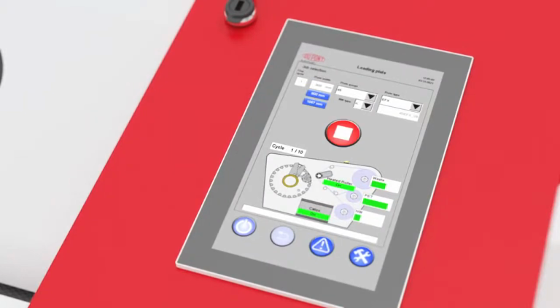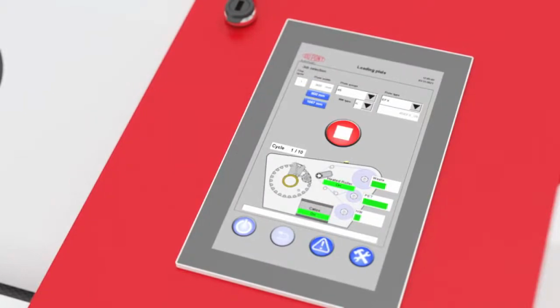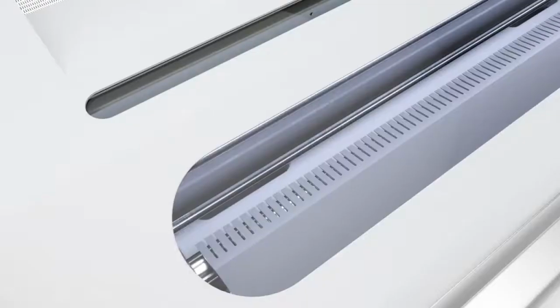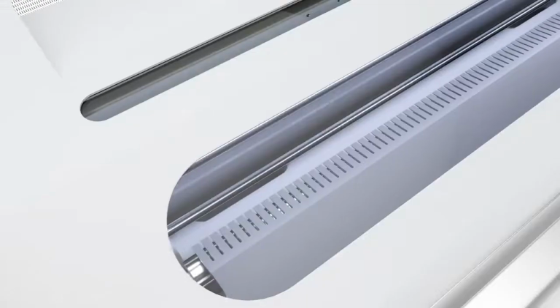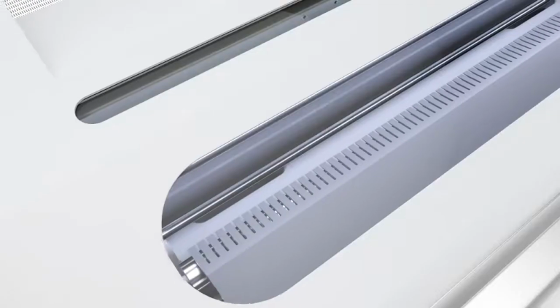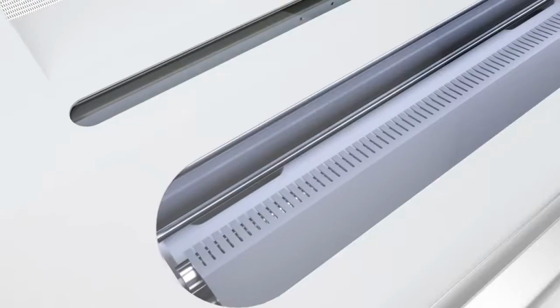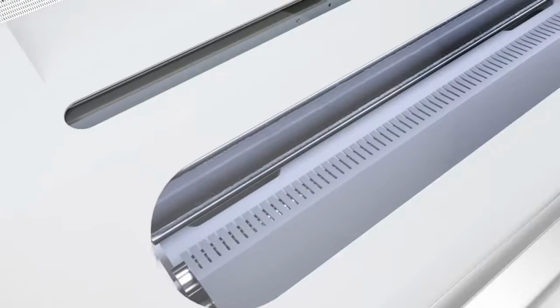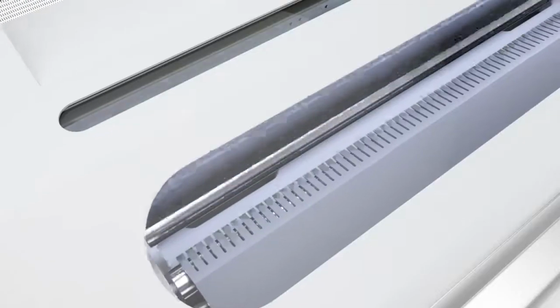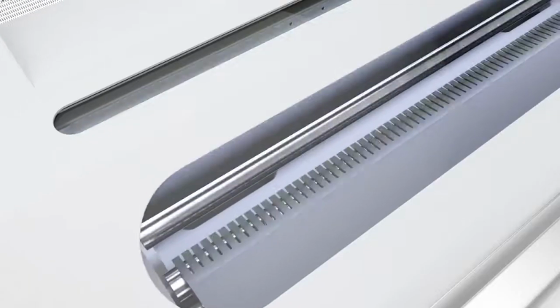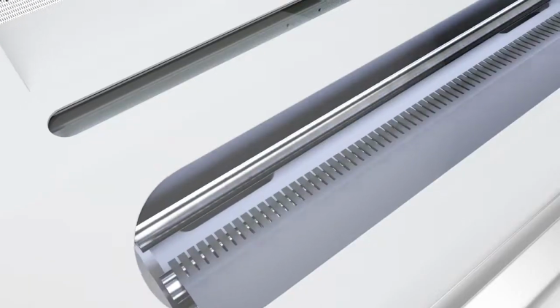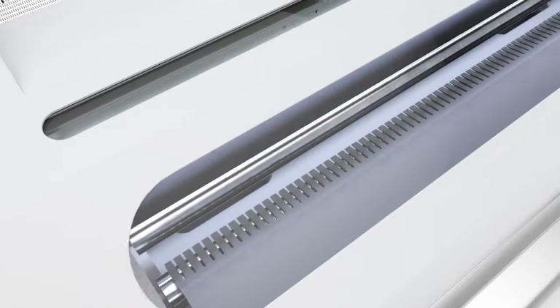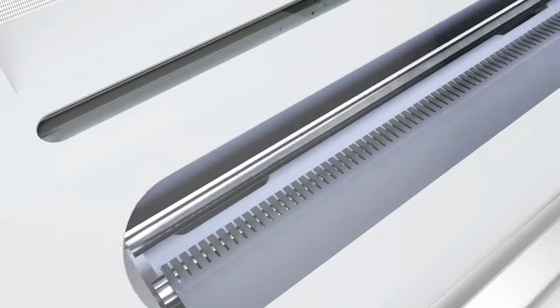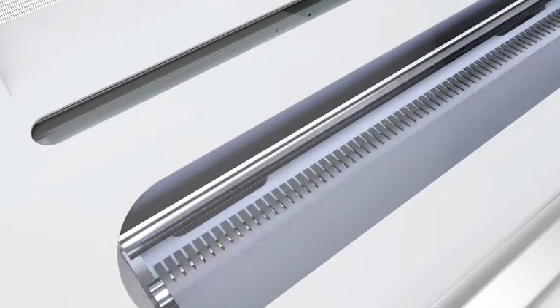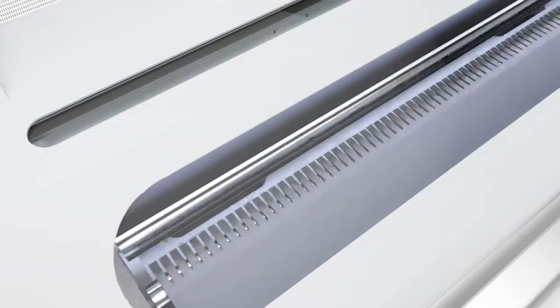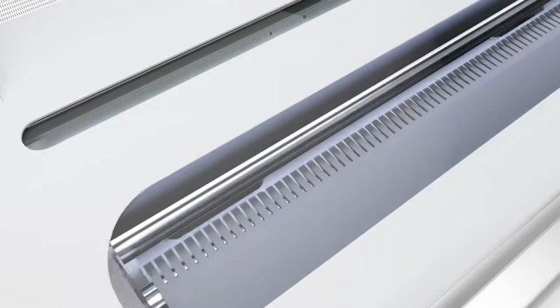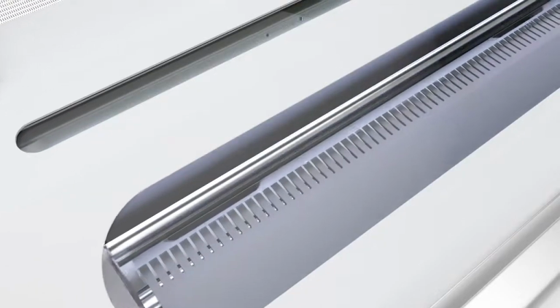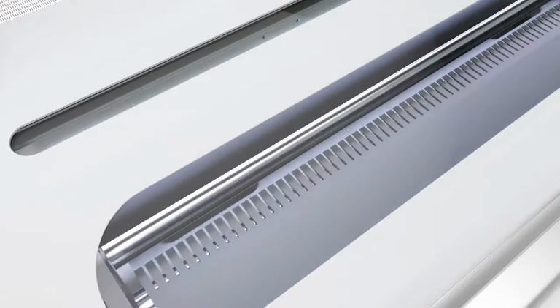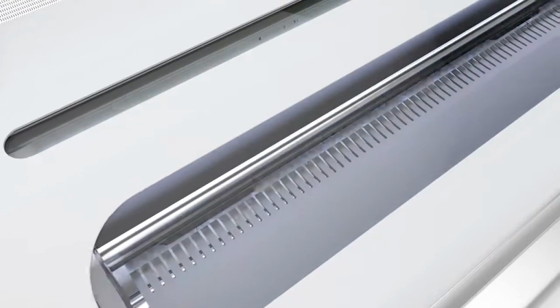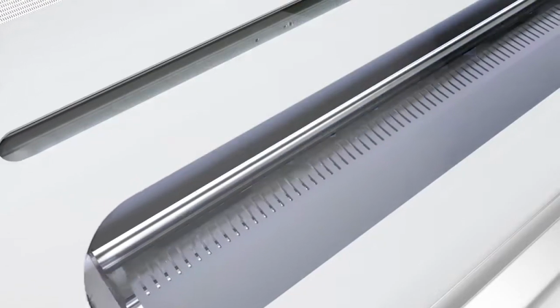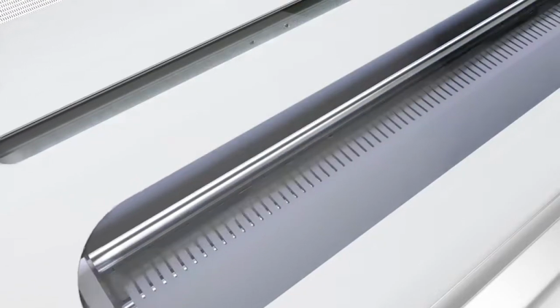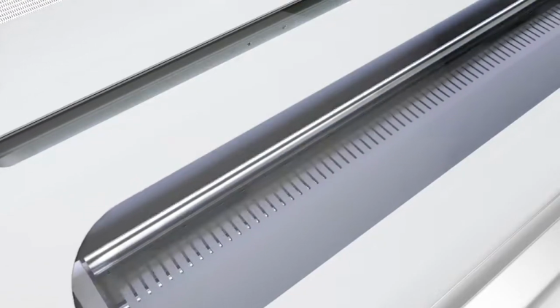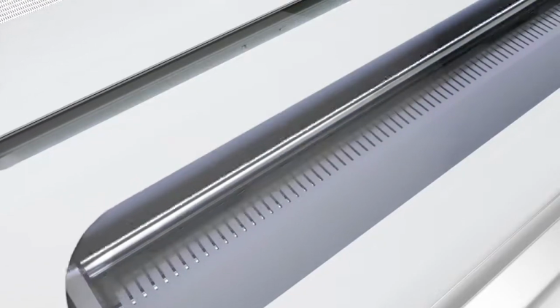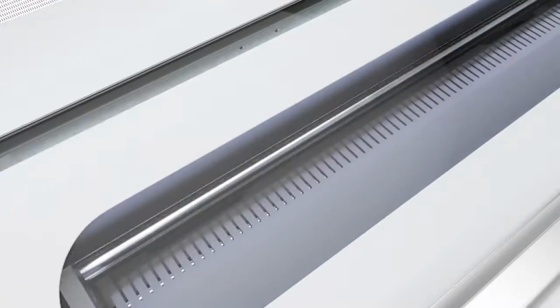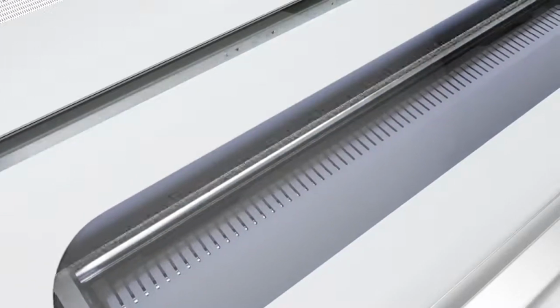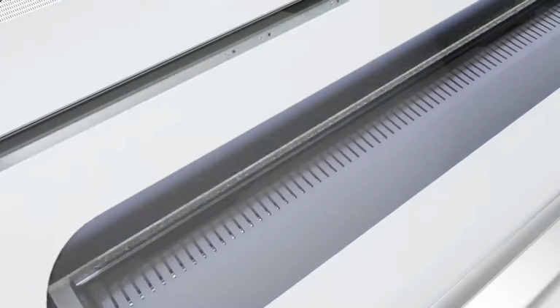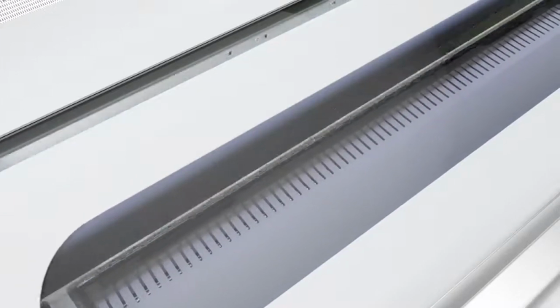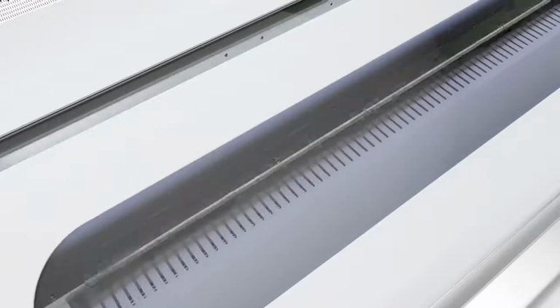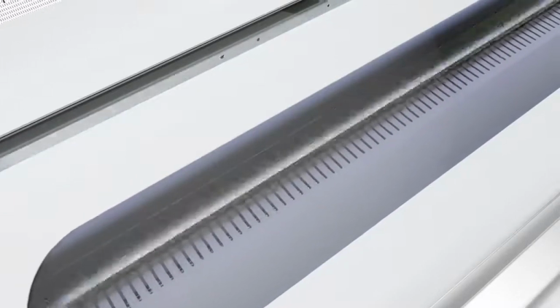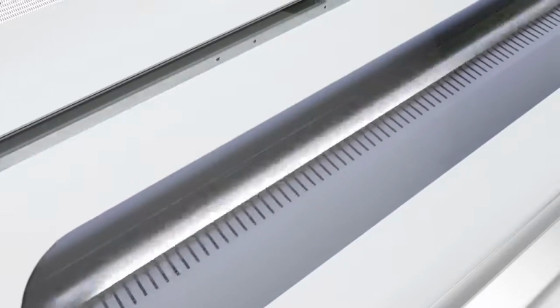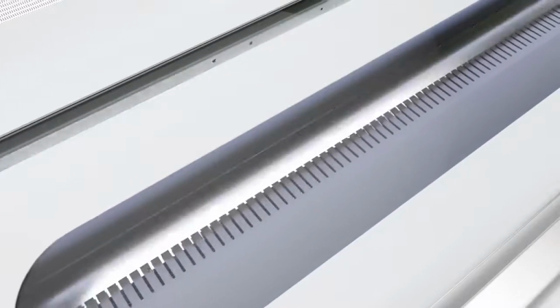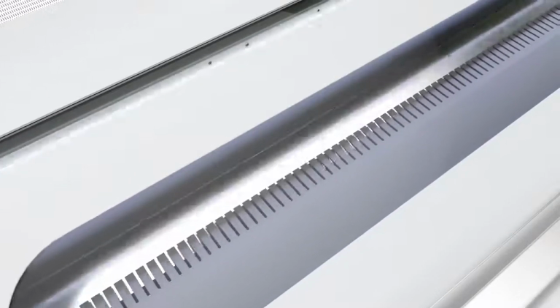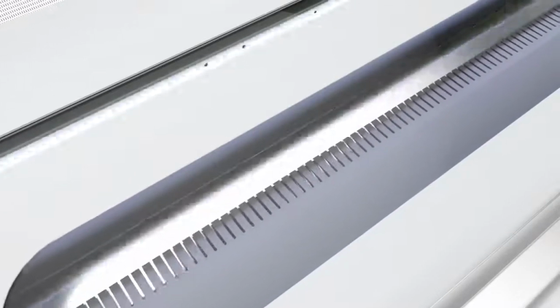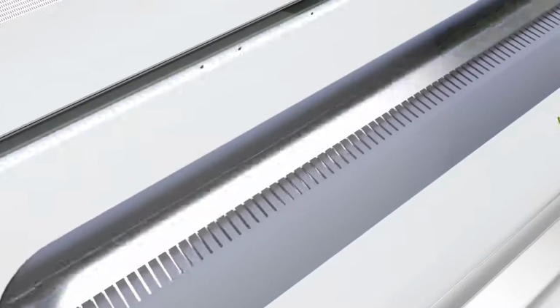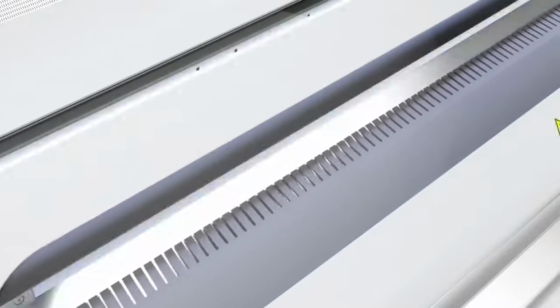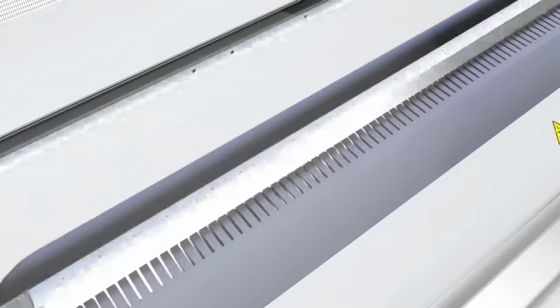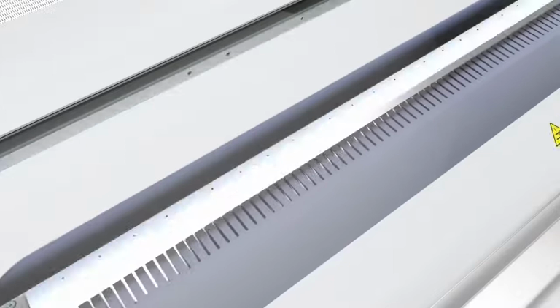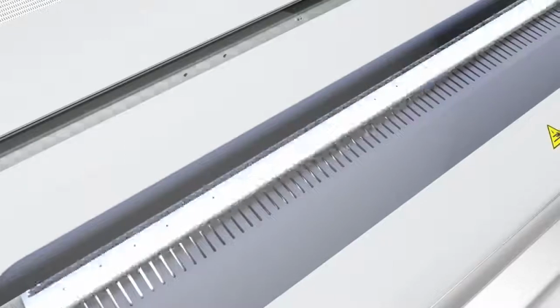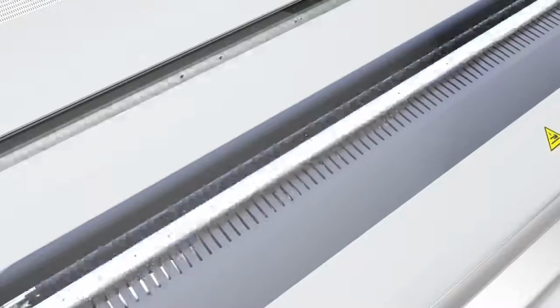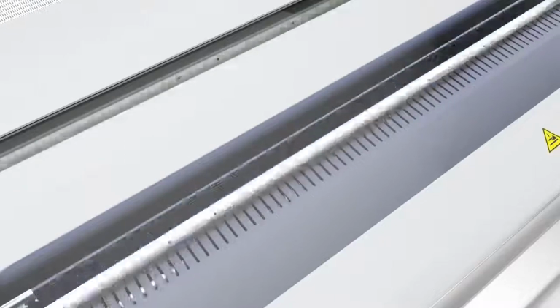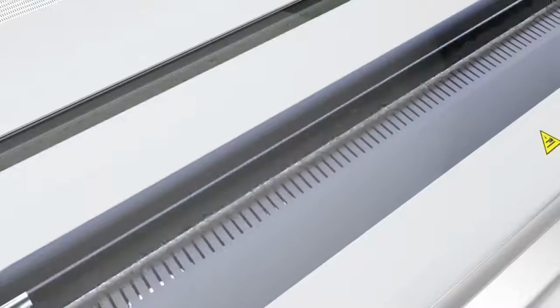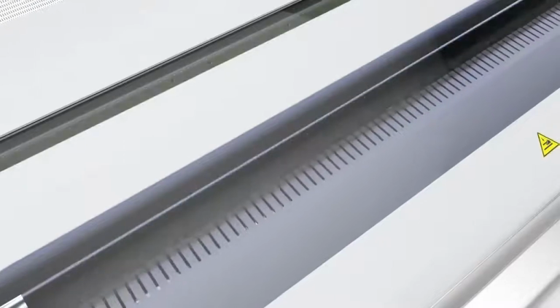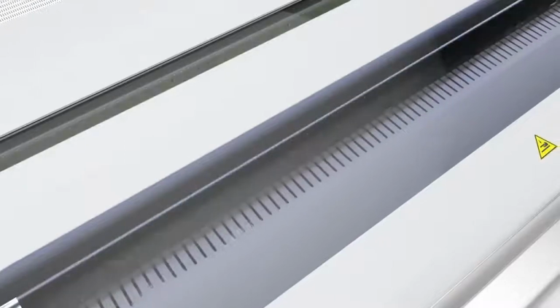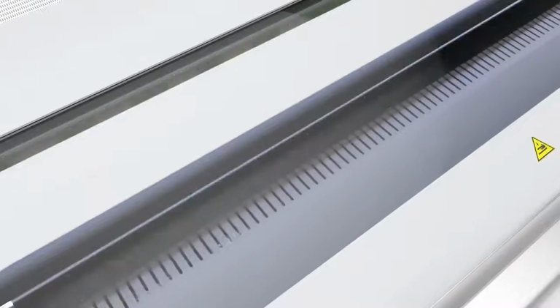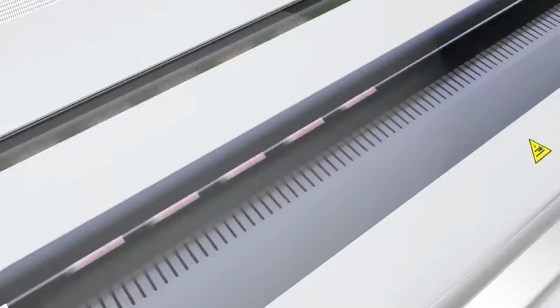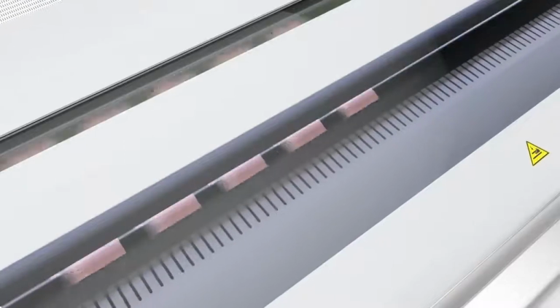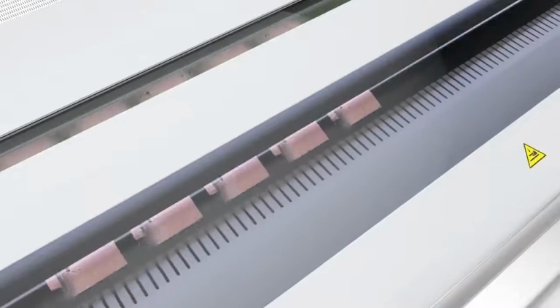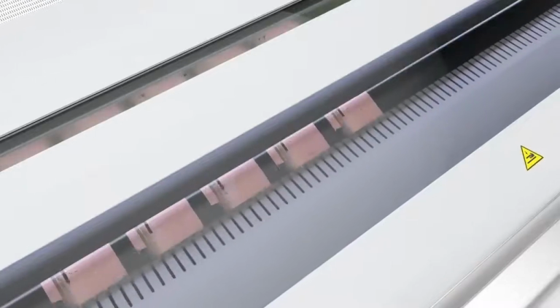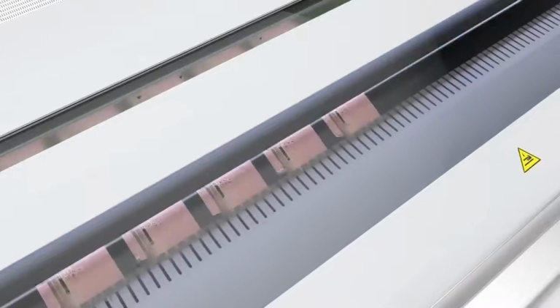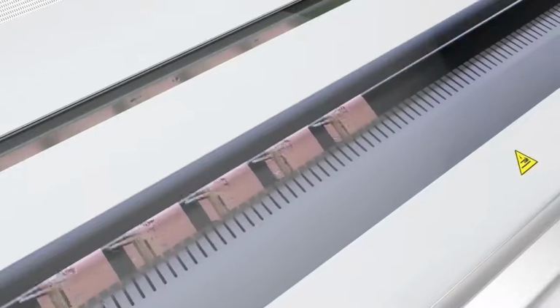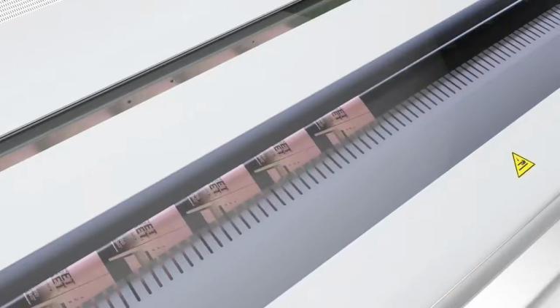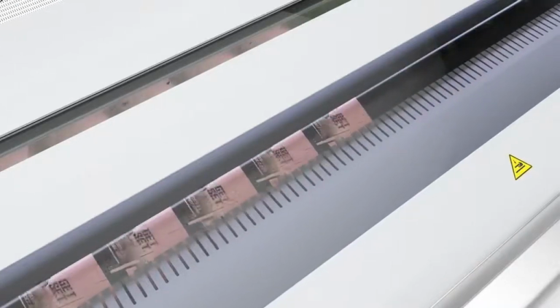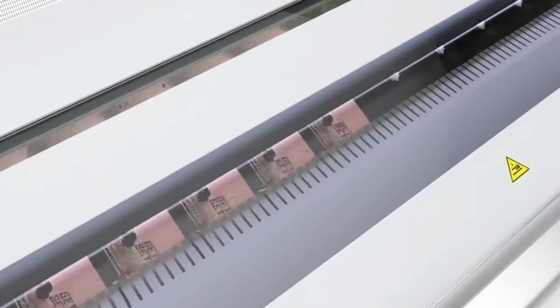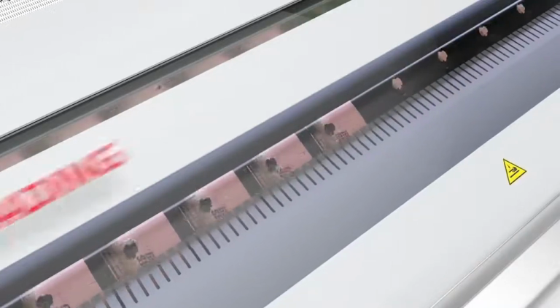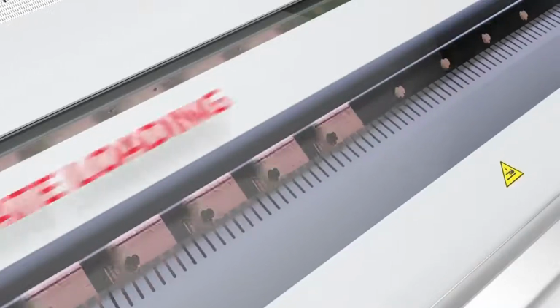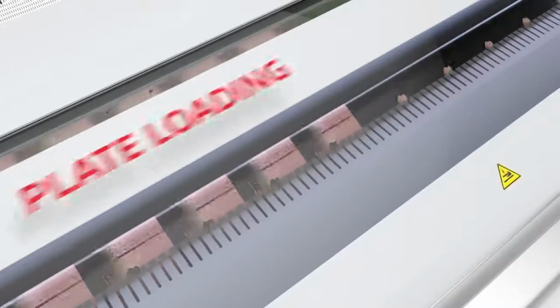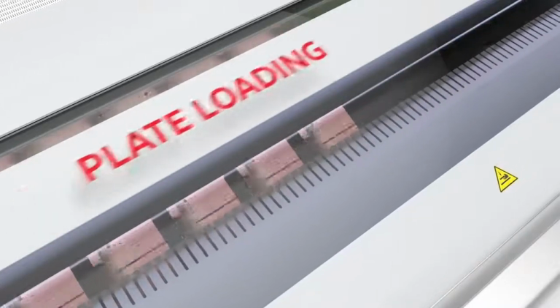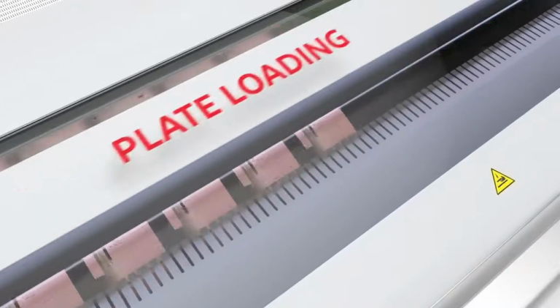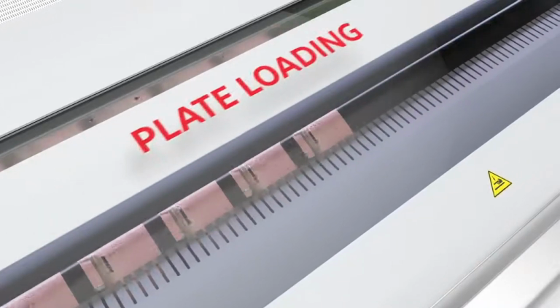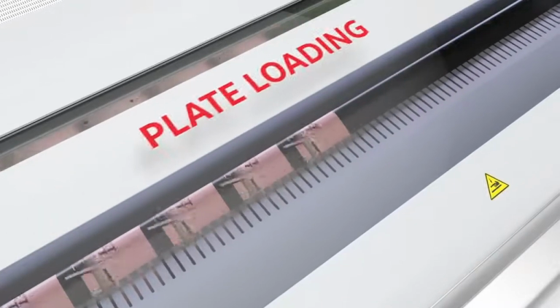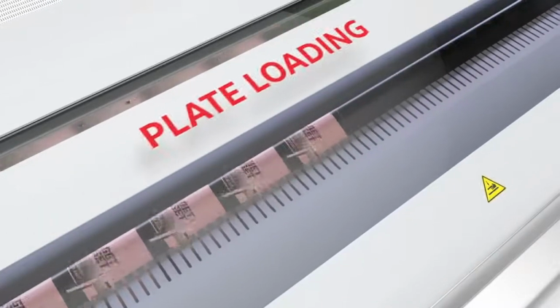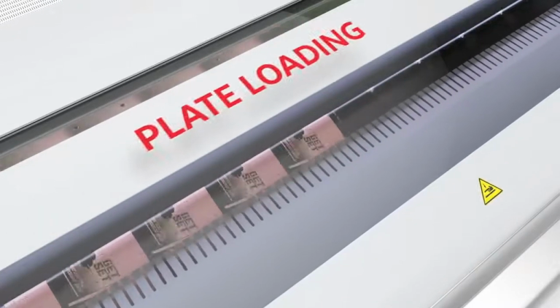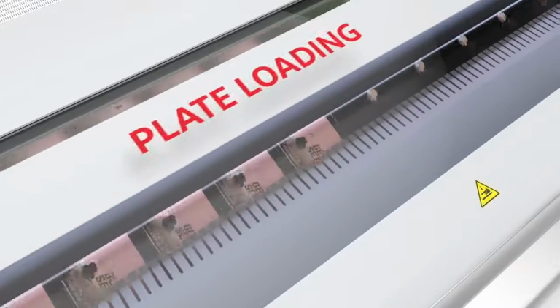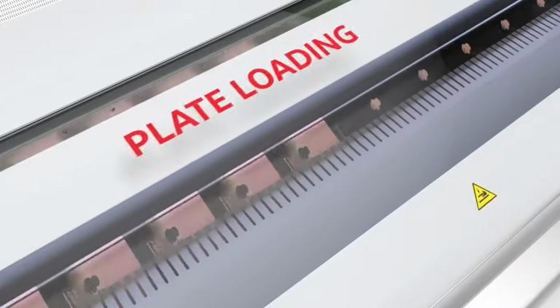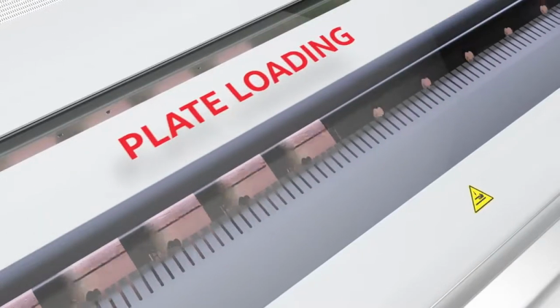The automatic plate loading system now firmly attaches the plate, first to the front and later to the rear swing arm.